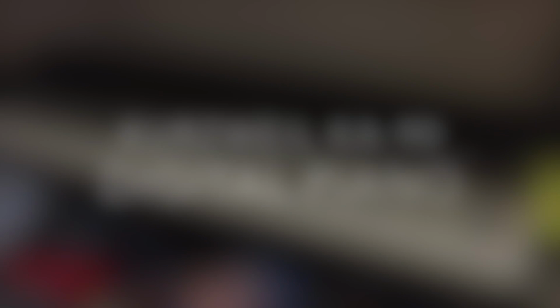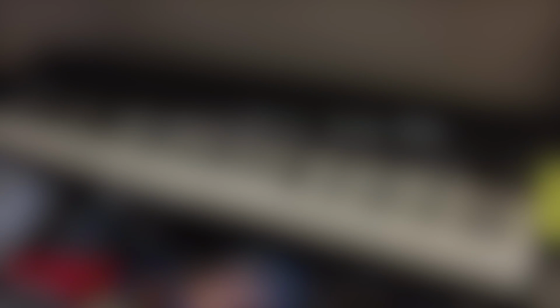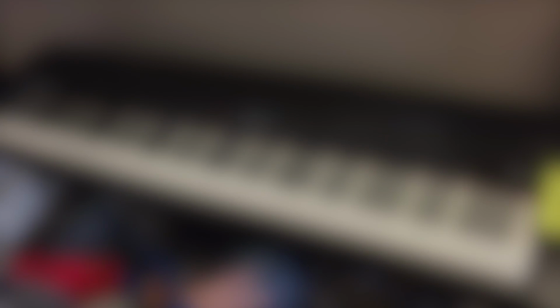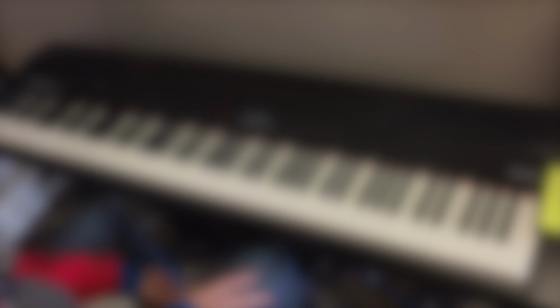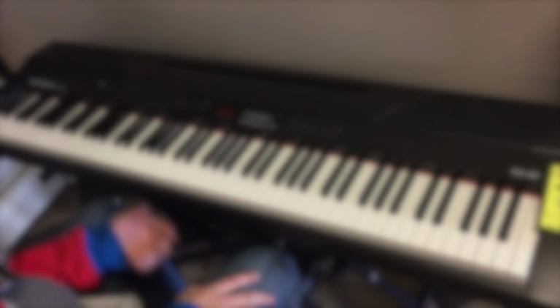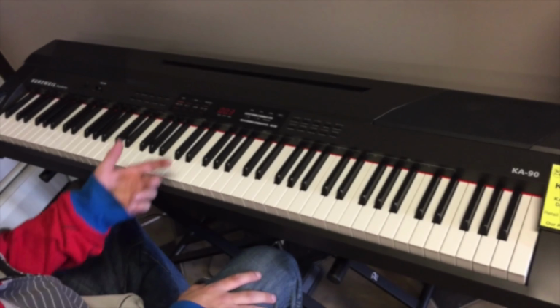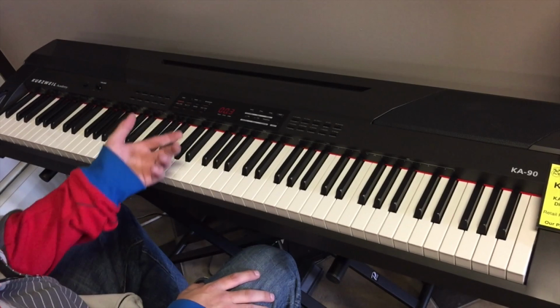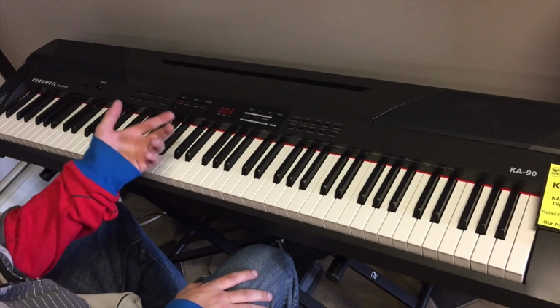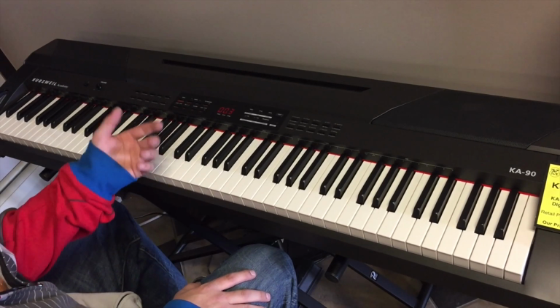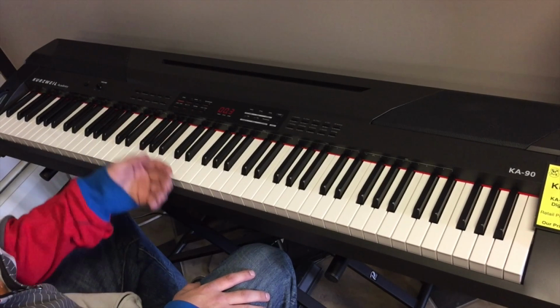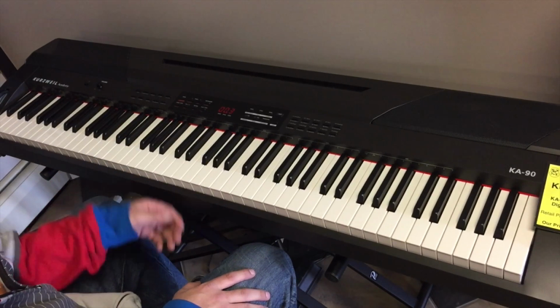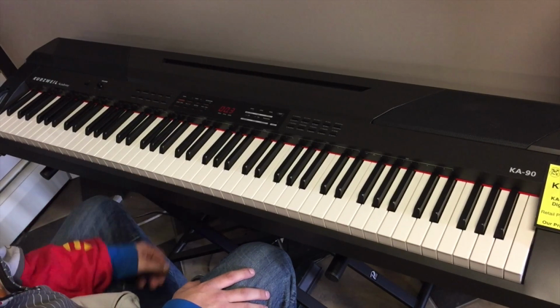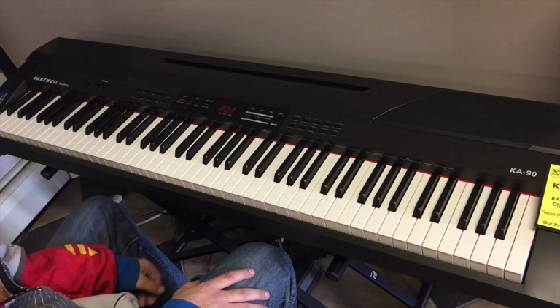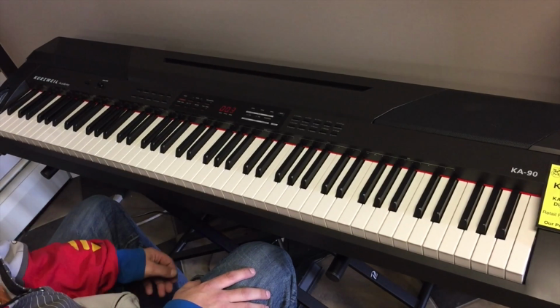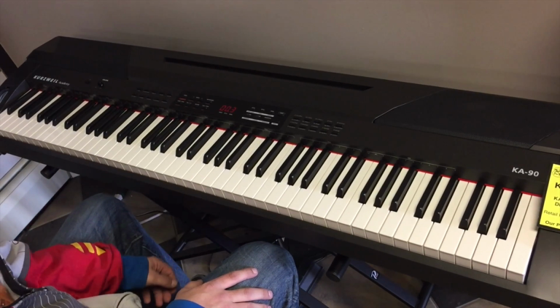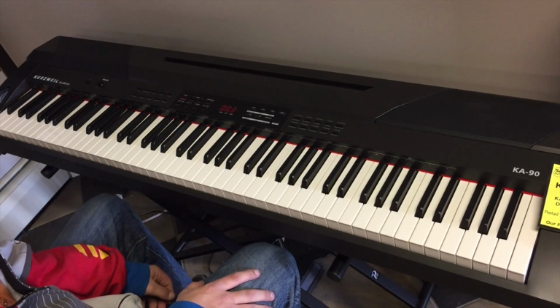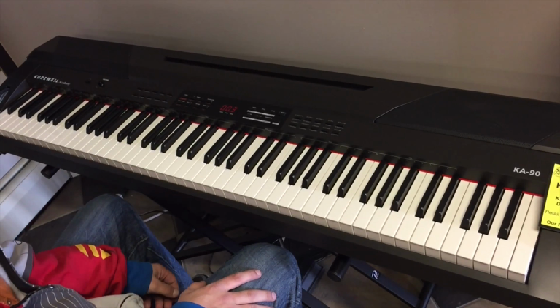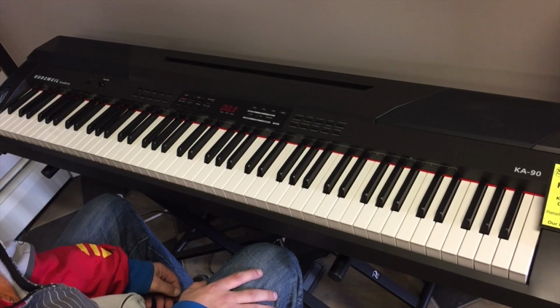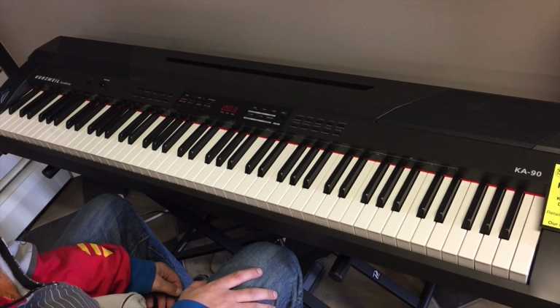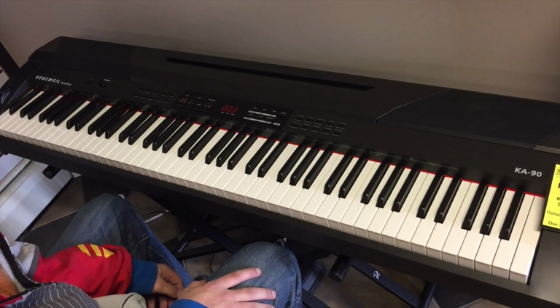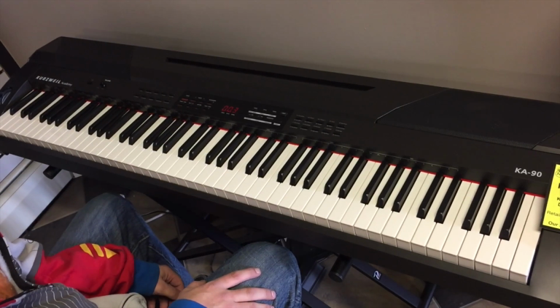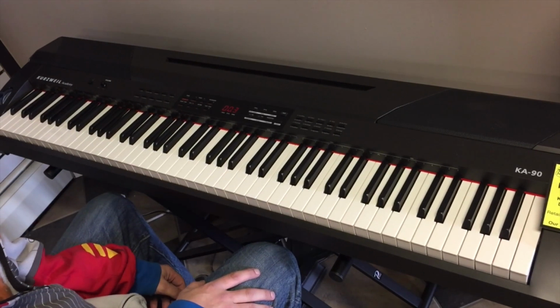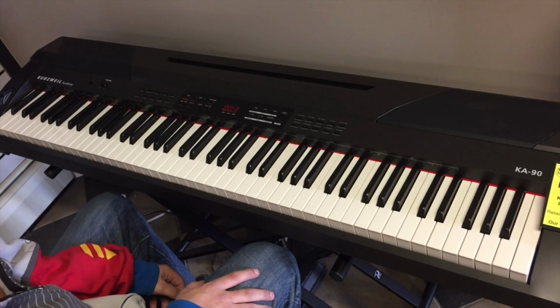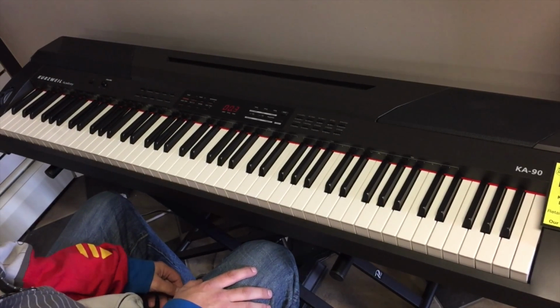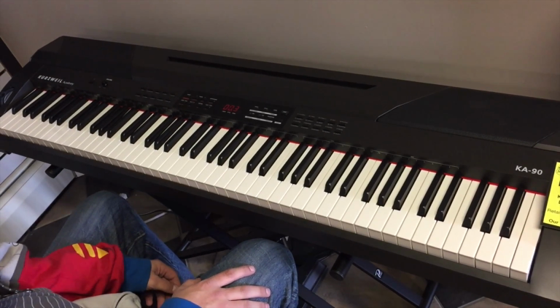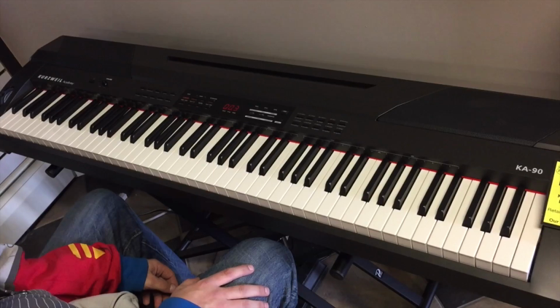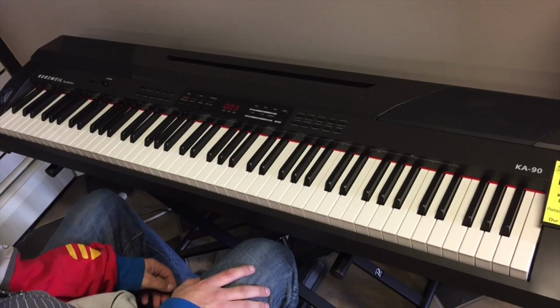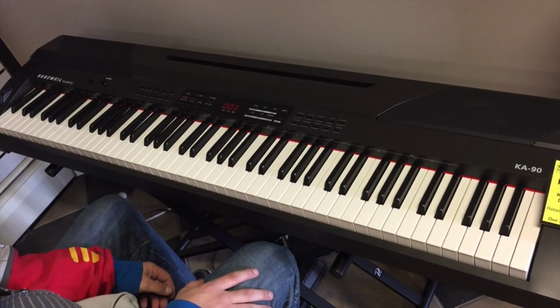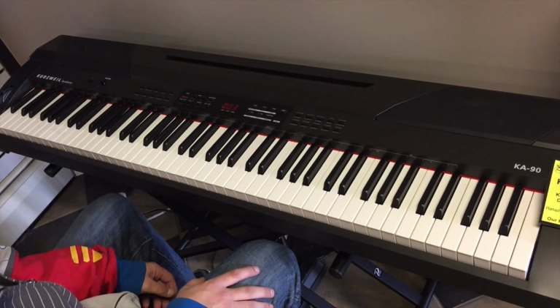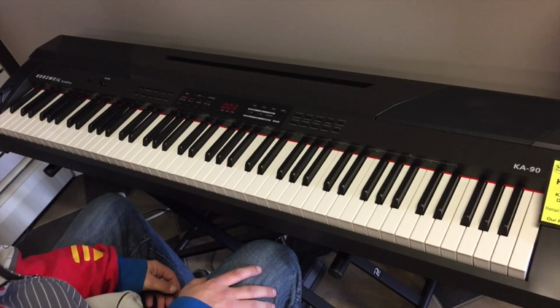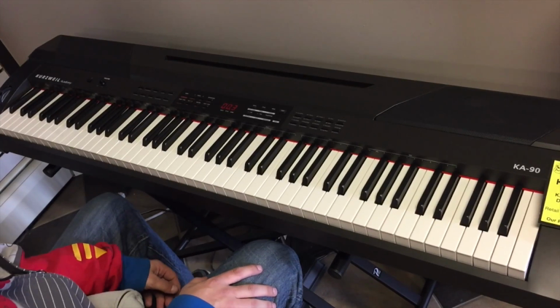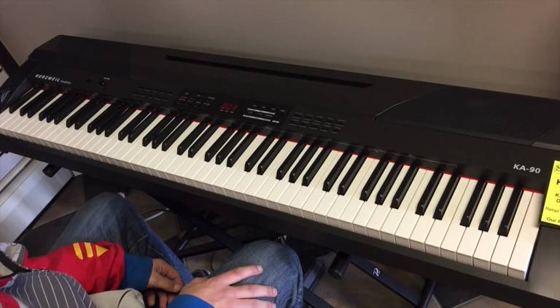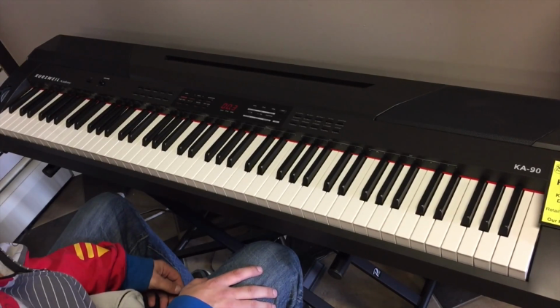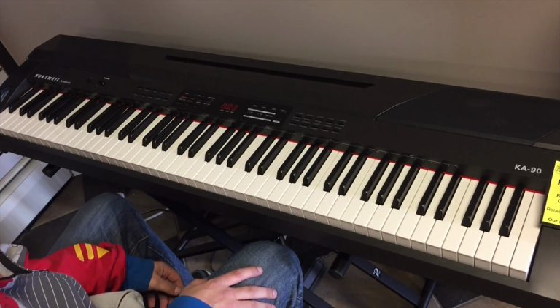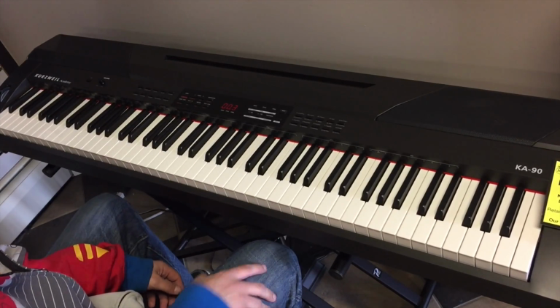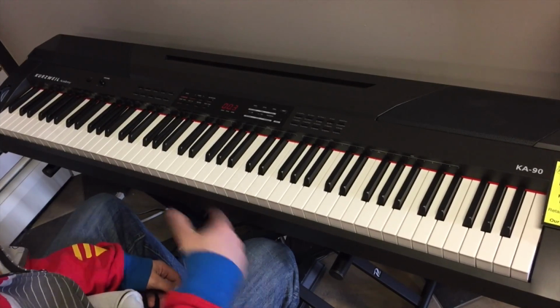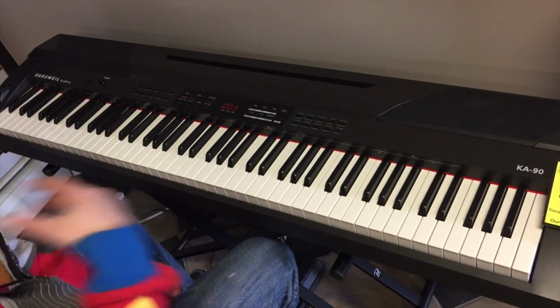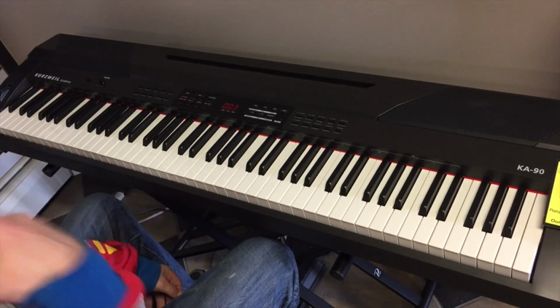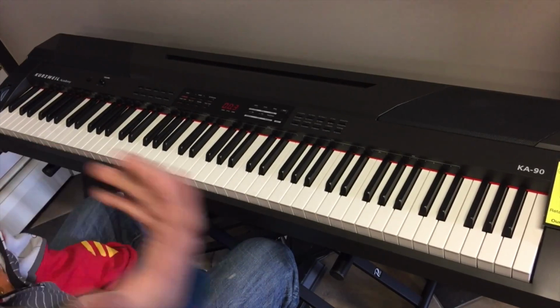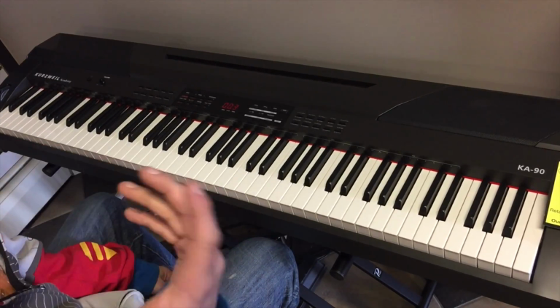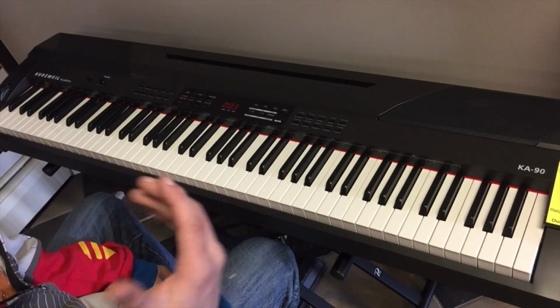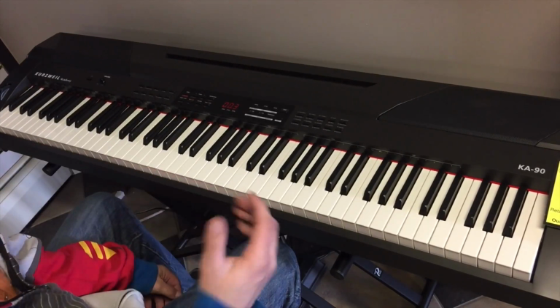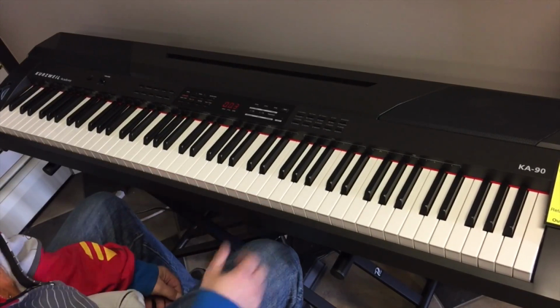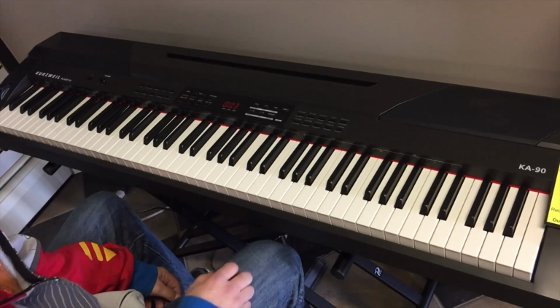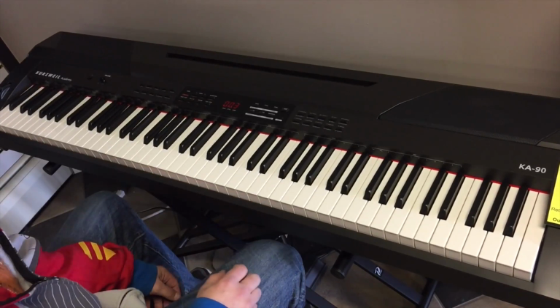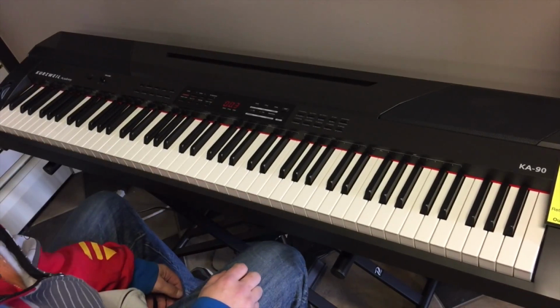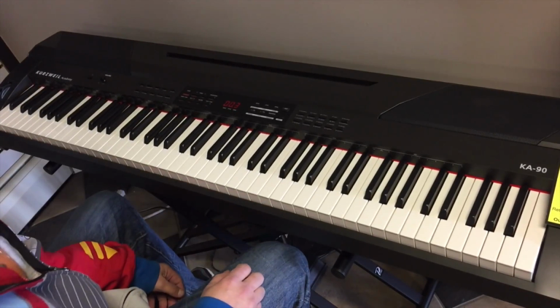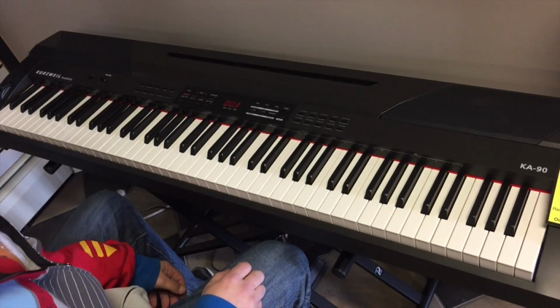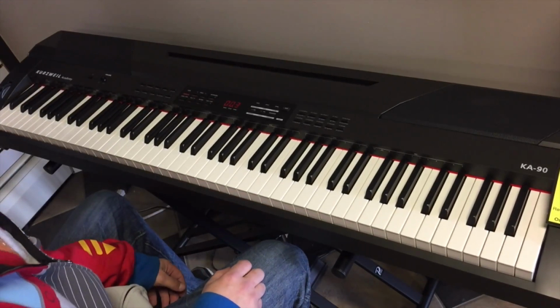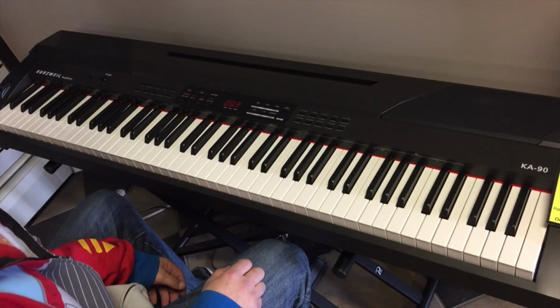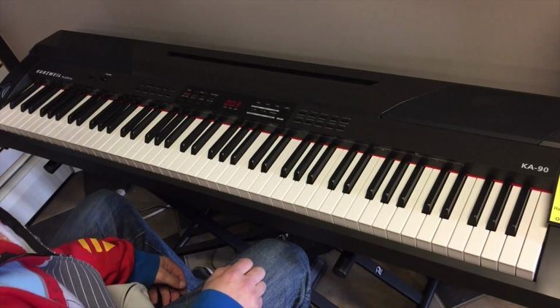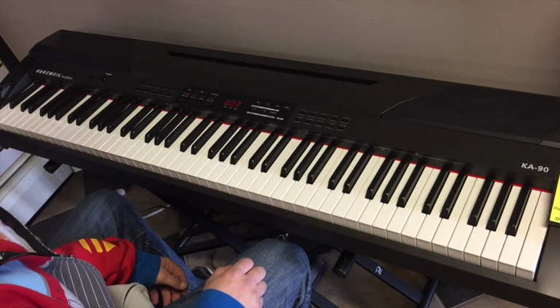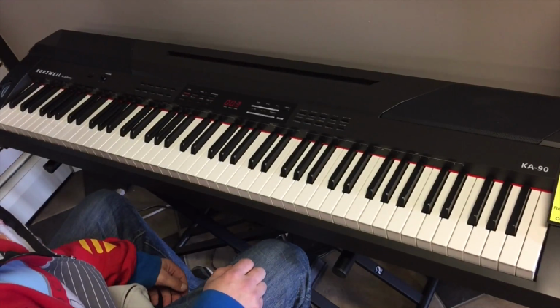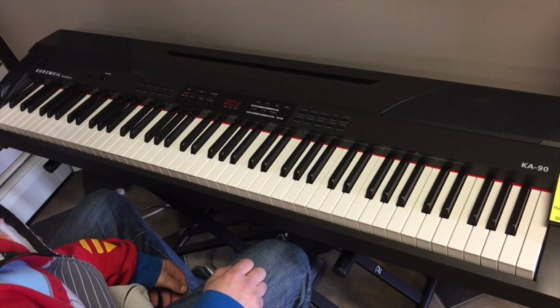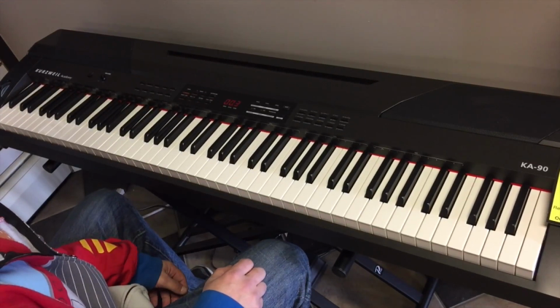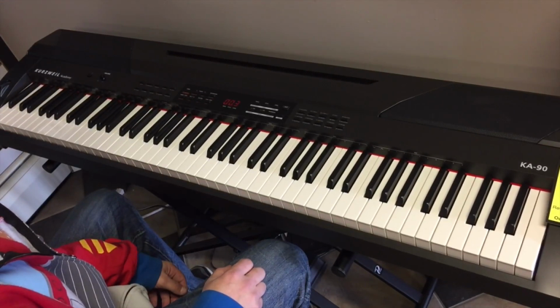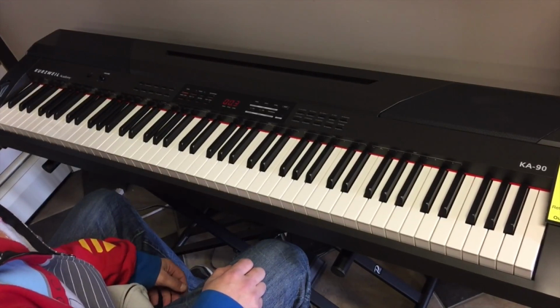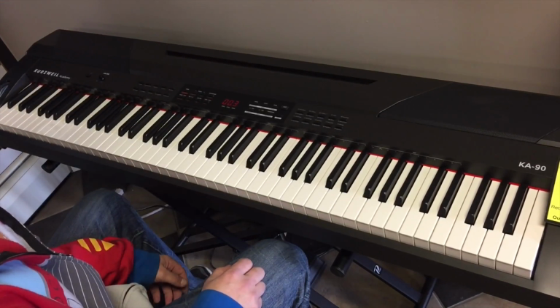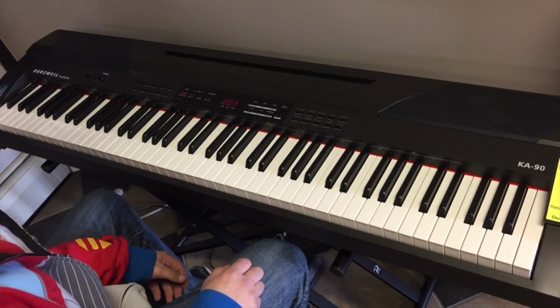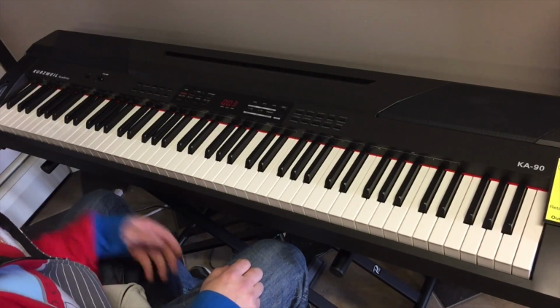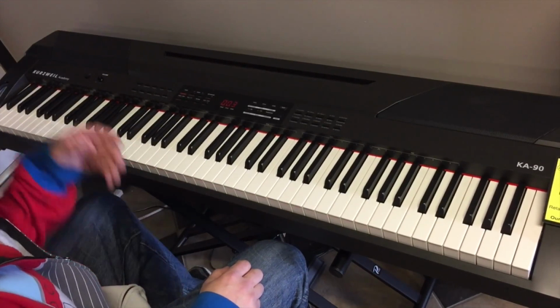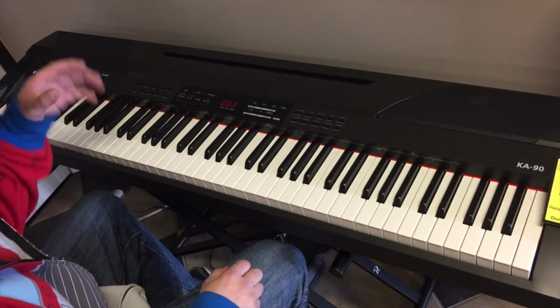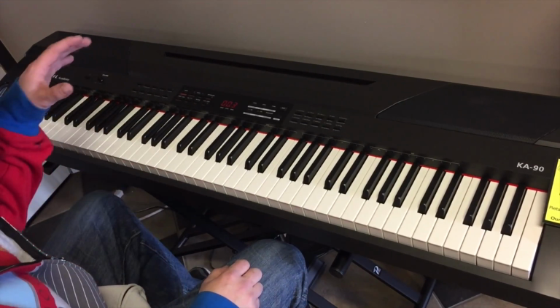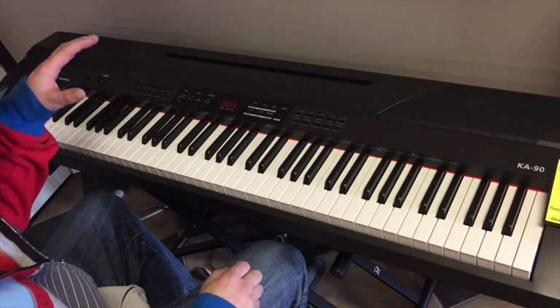This is a Kurzweil K-A90. My voice is a little bit sick, so here we go.